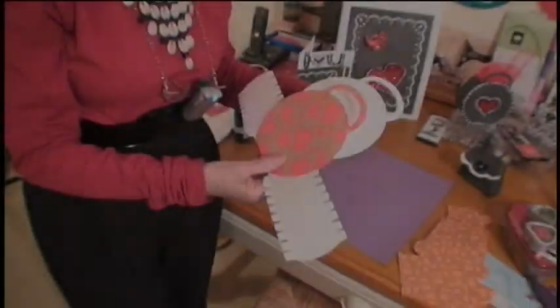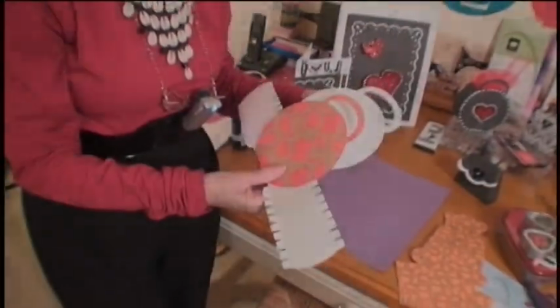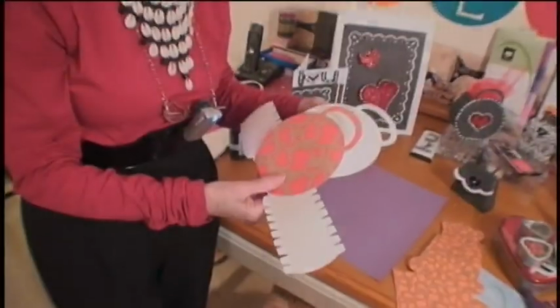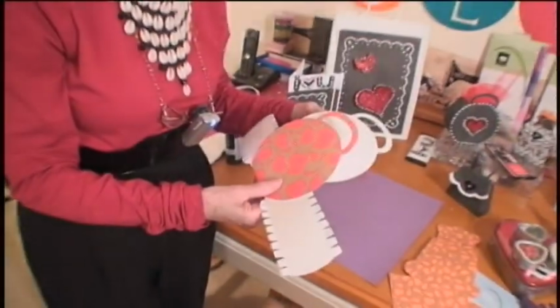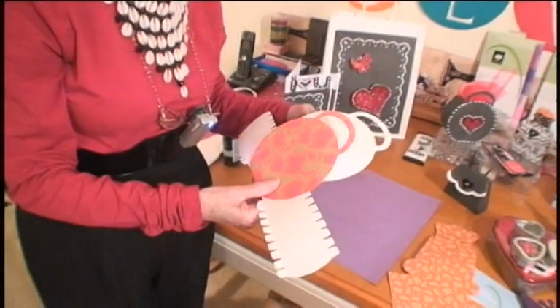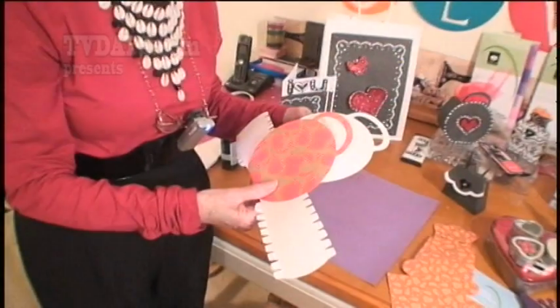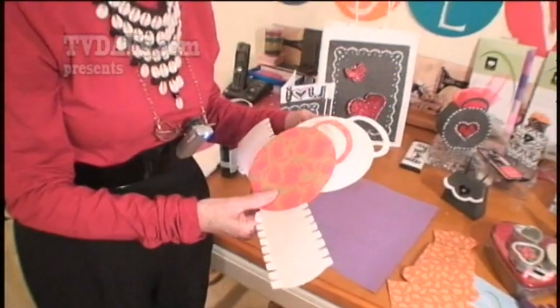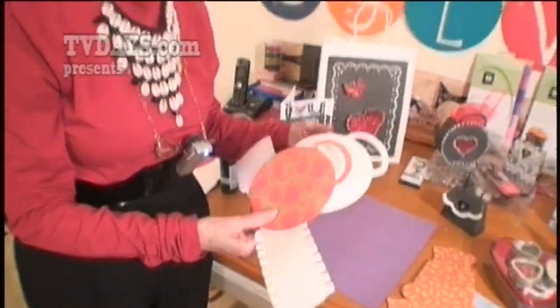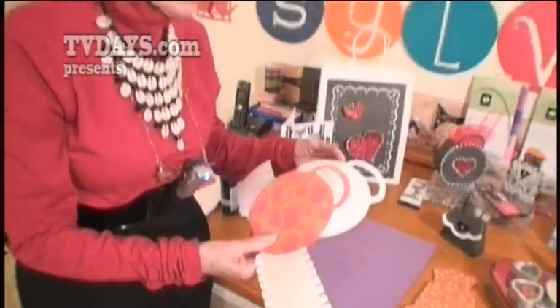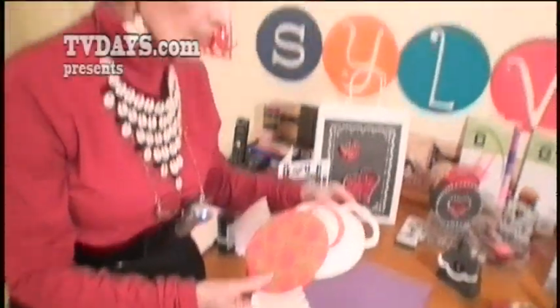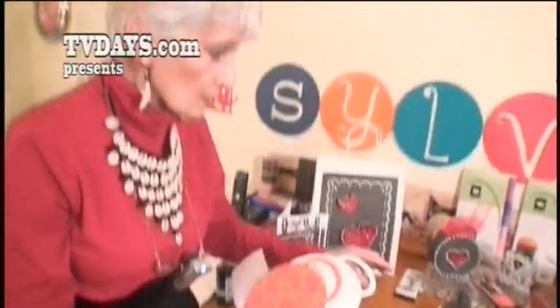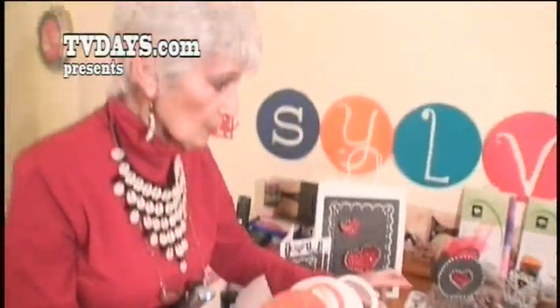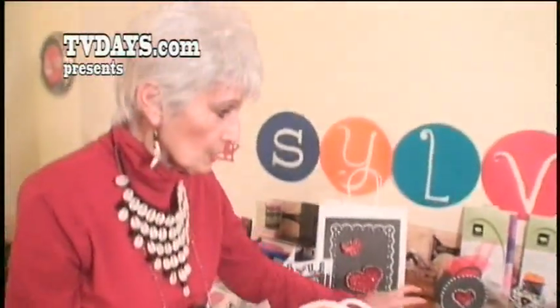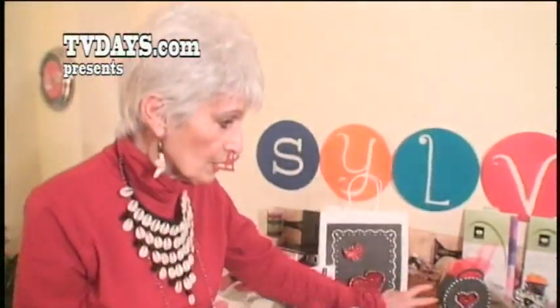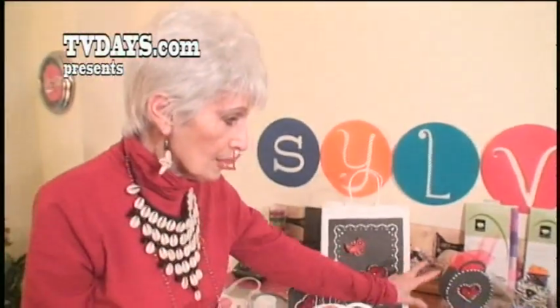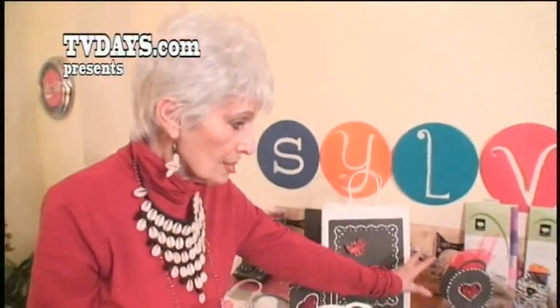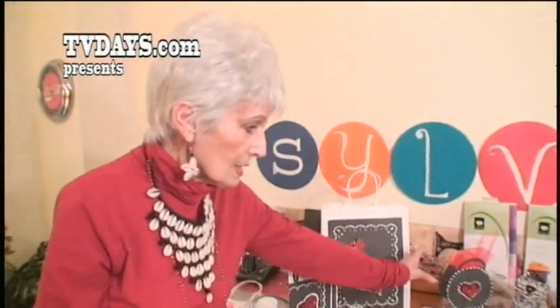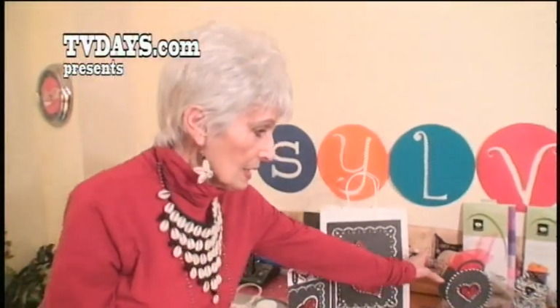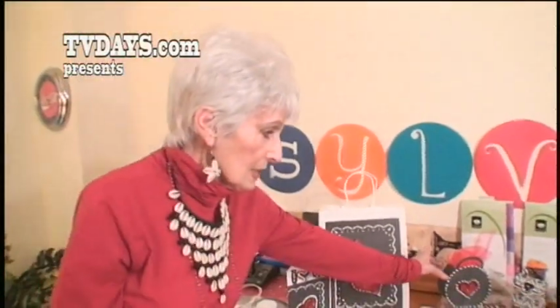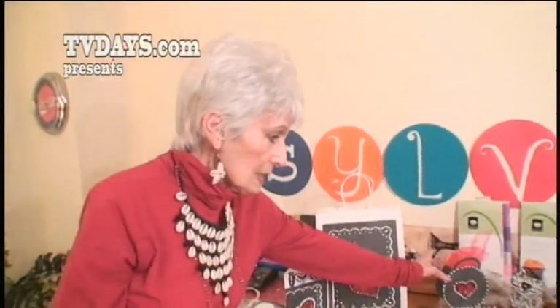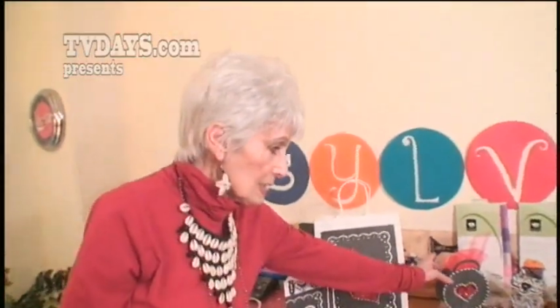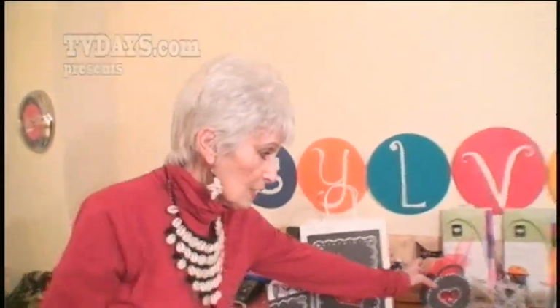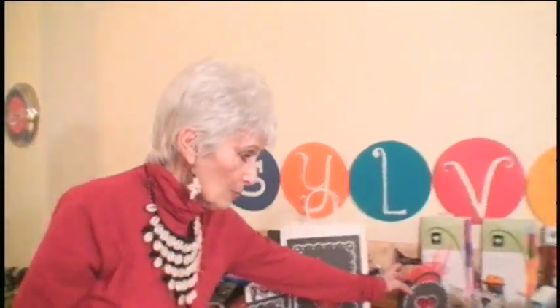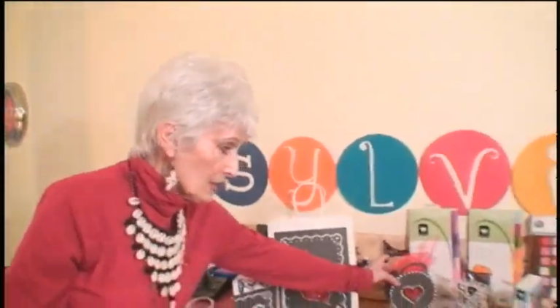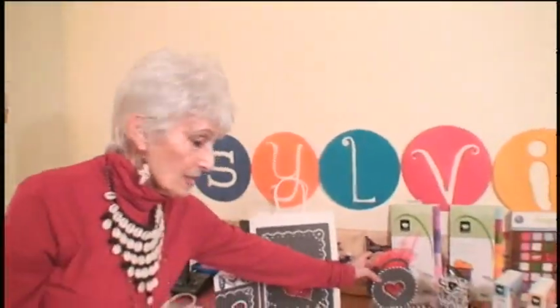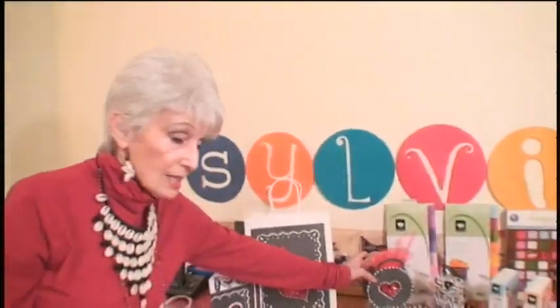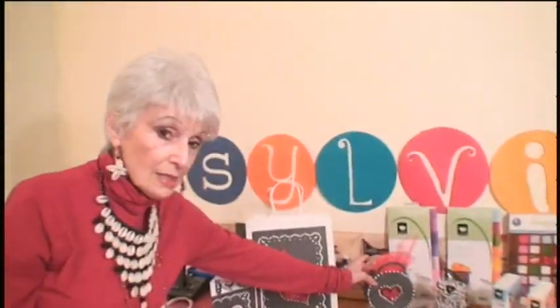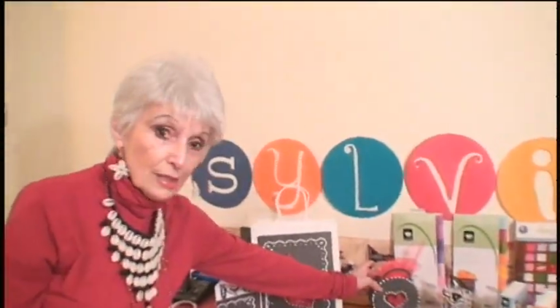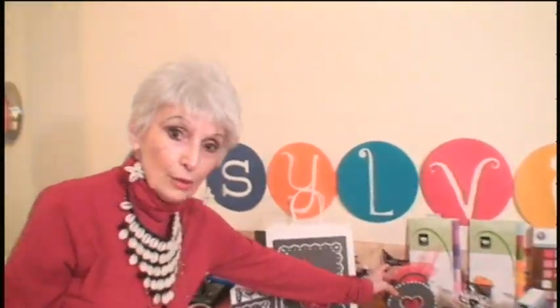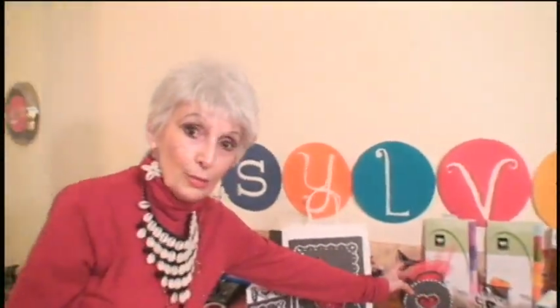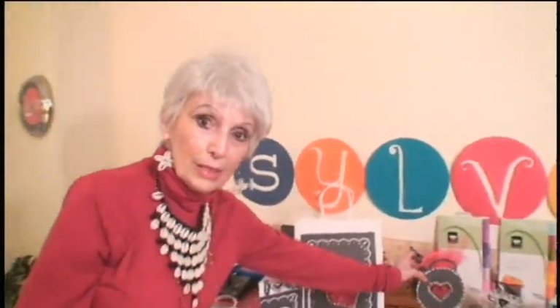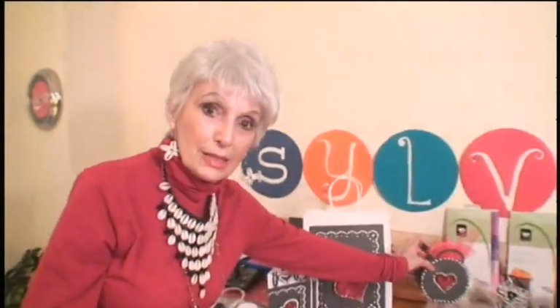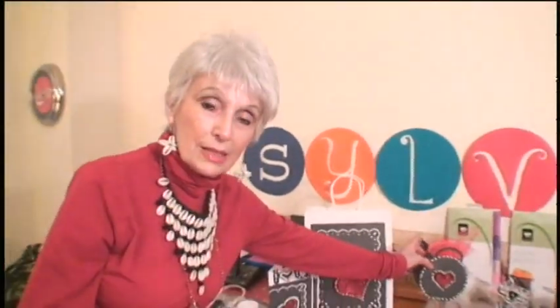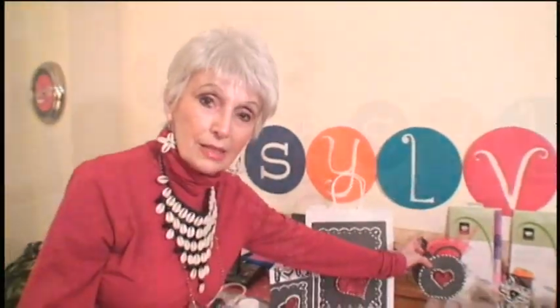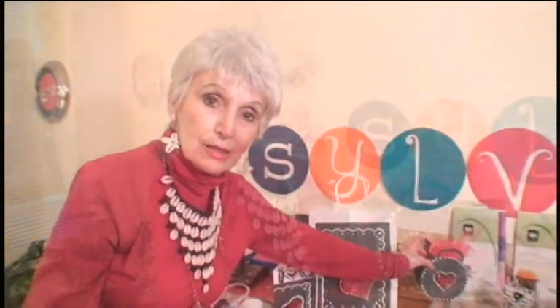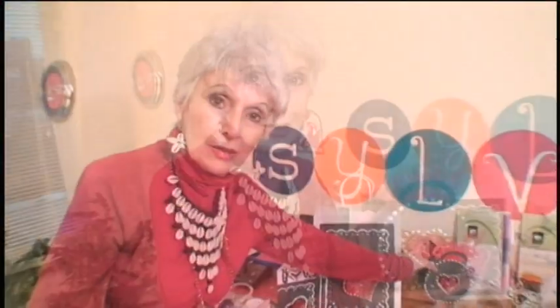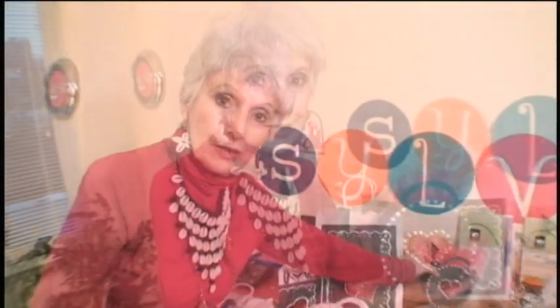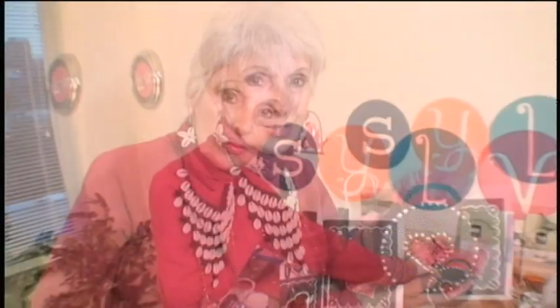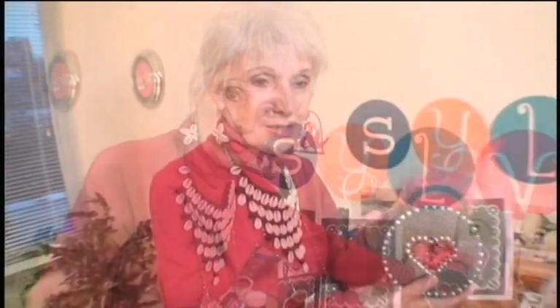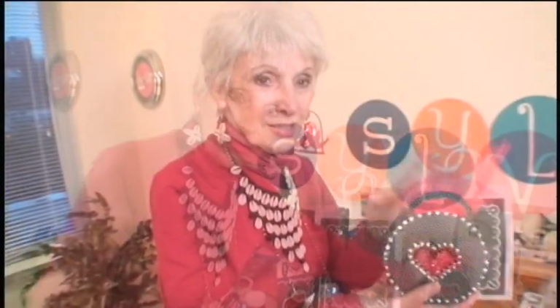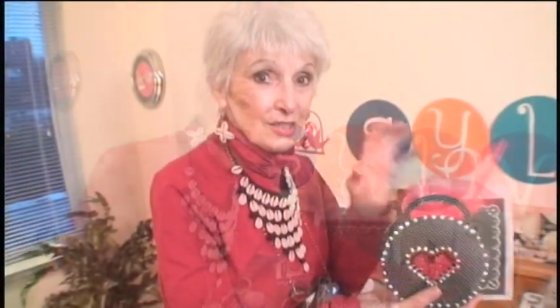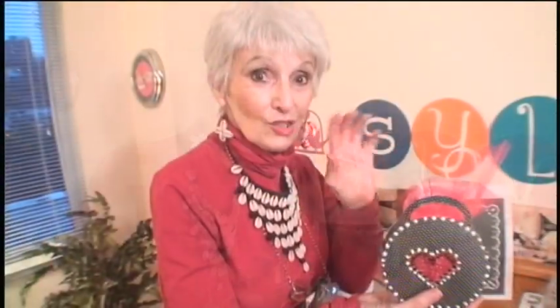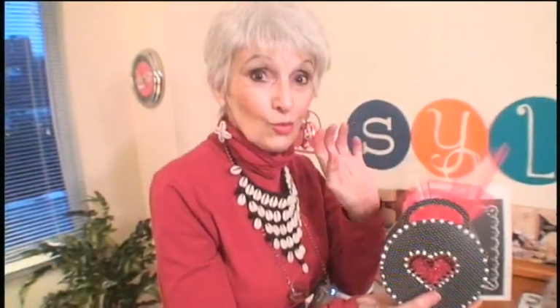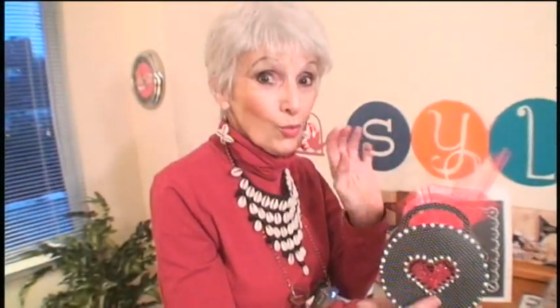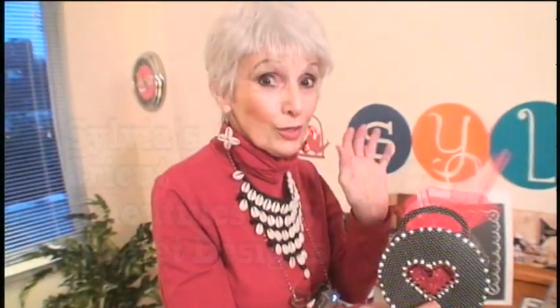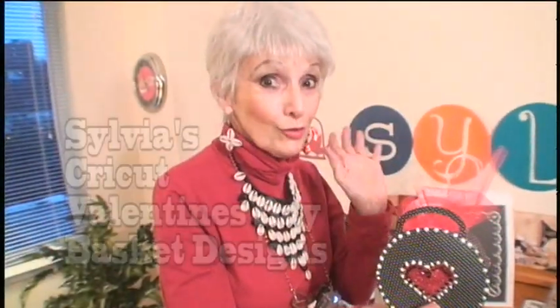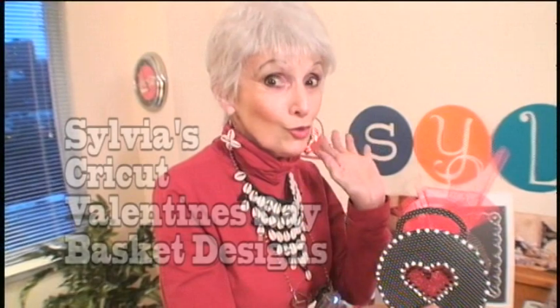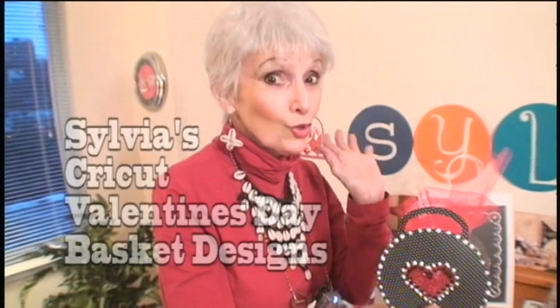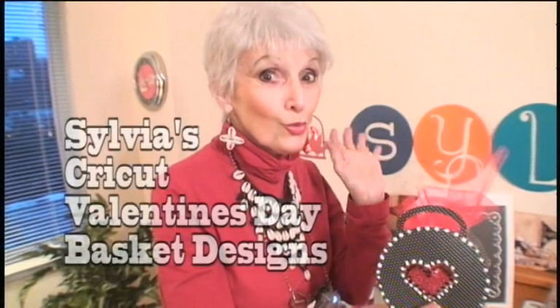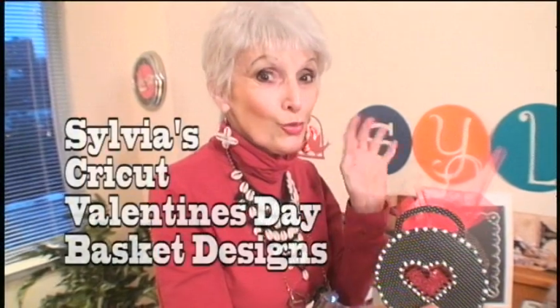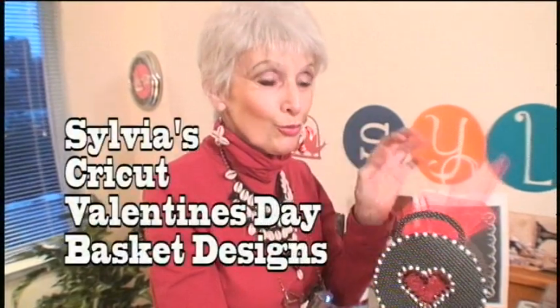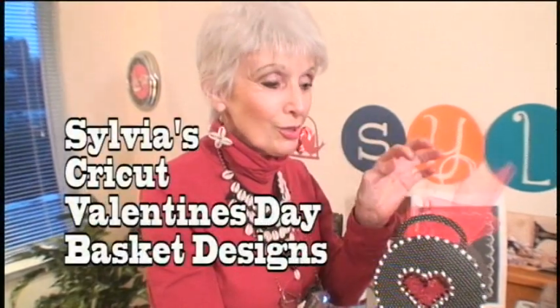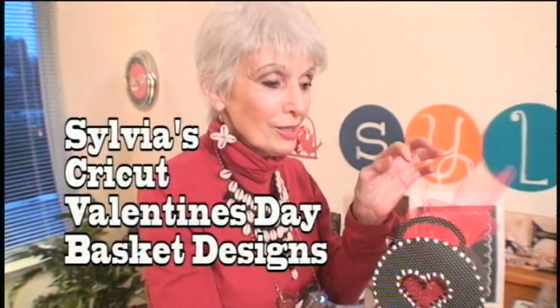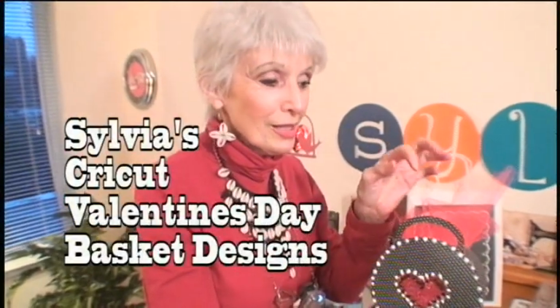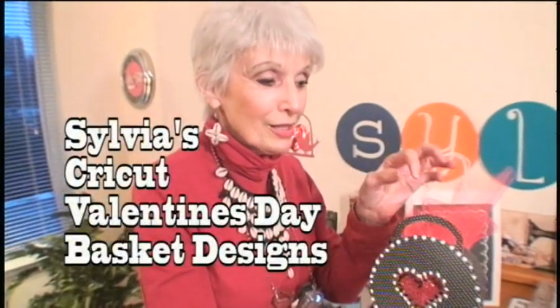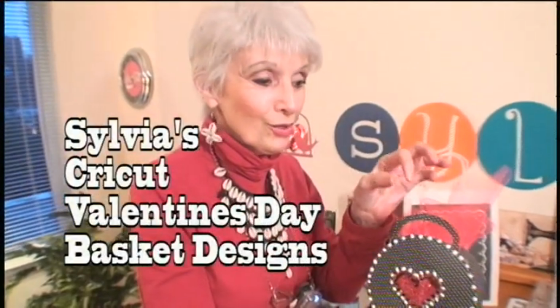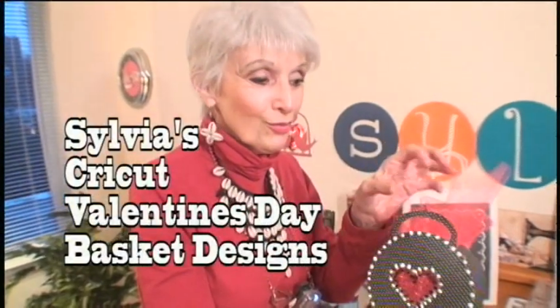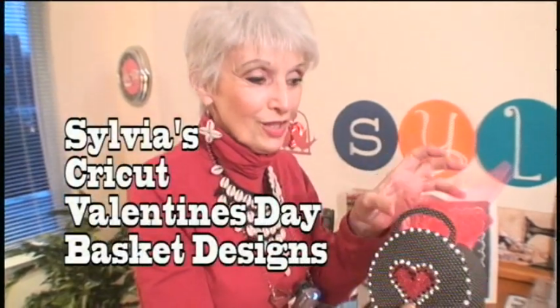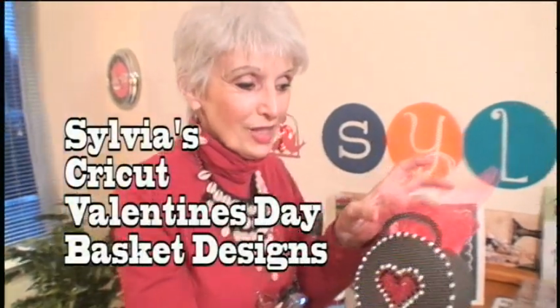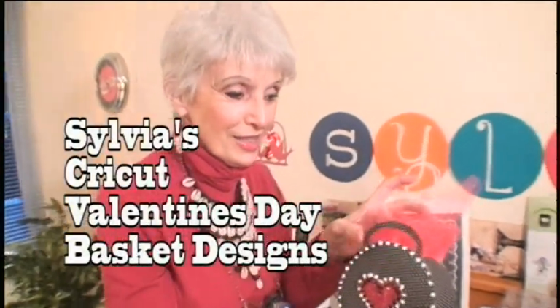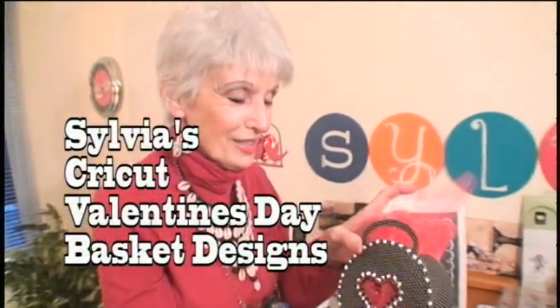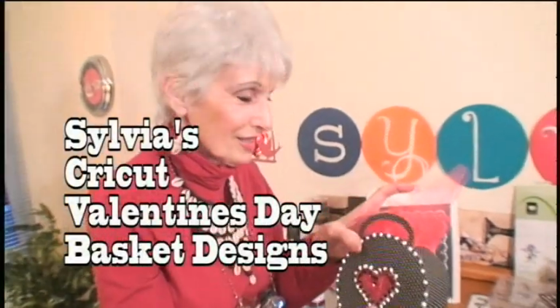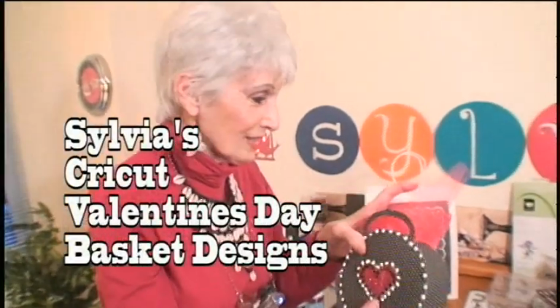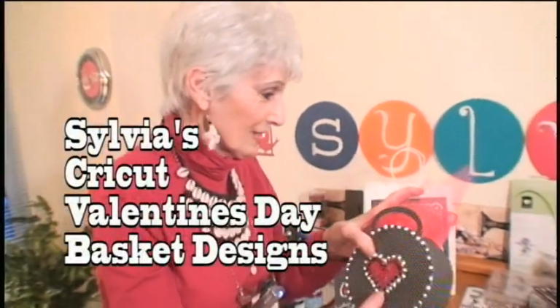Now I'm going to show you how simple it is to make this little basket. It's one, two, three and you've got it.